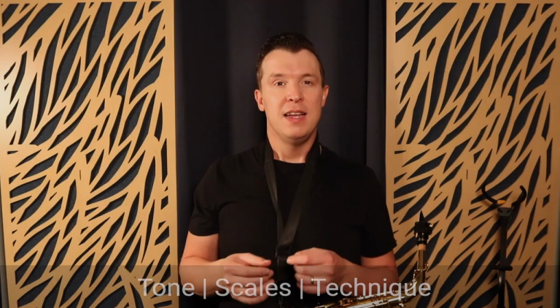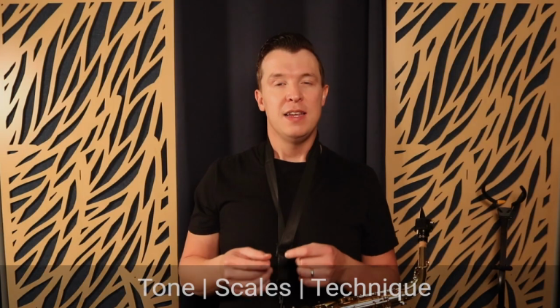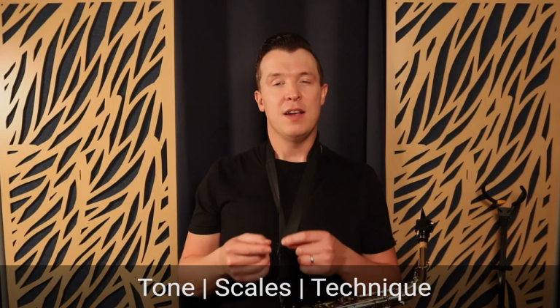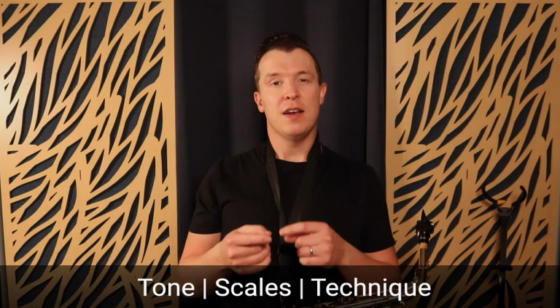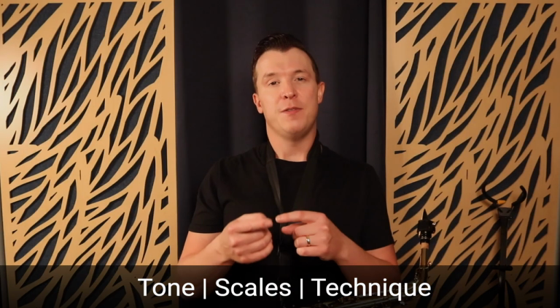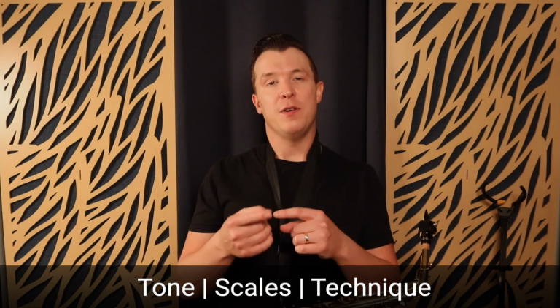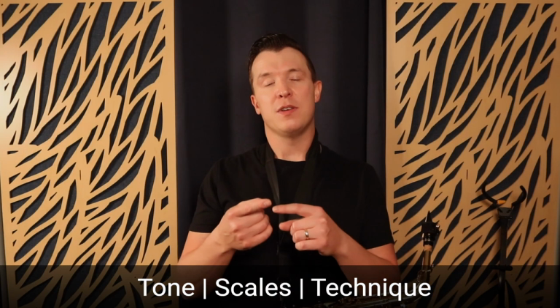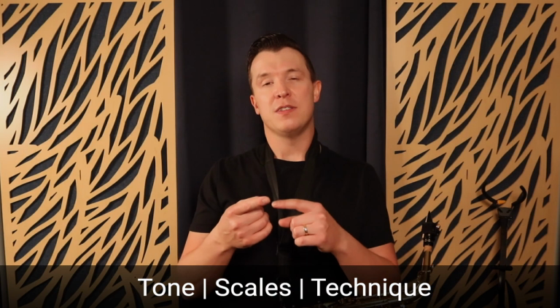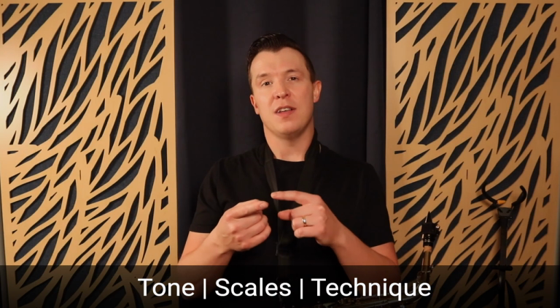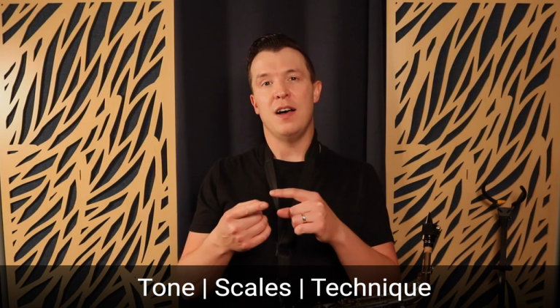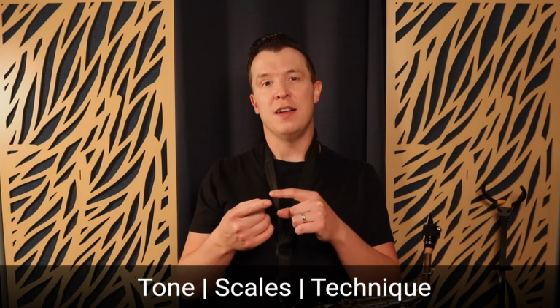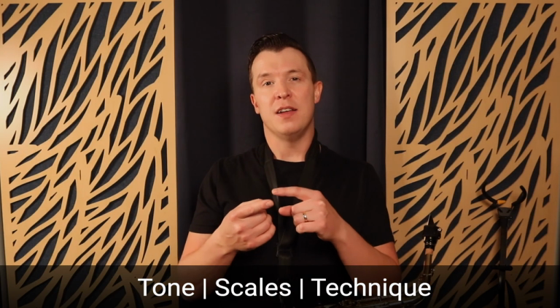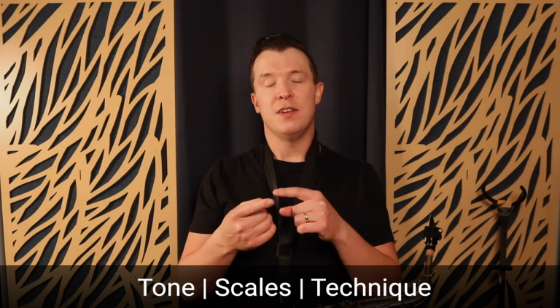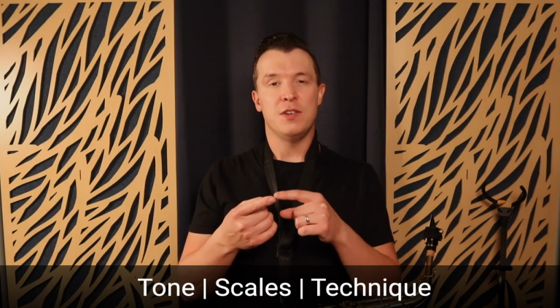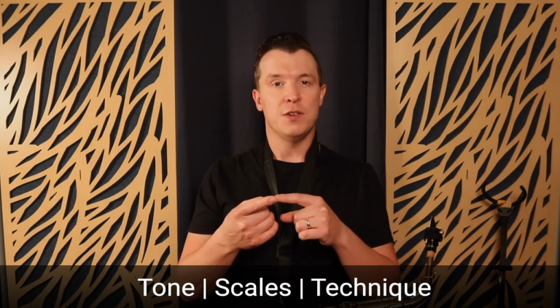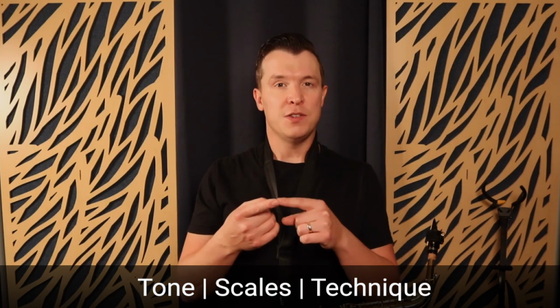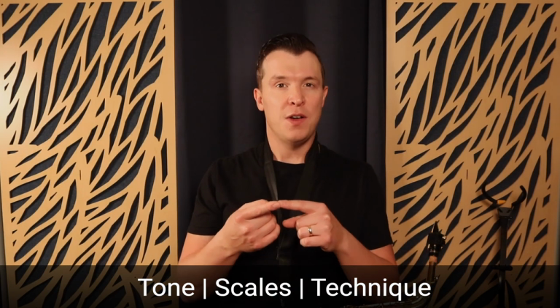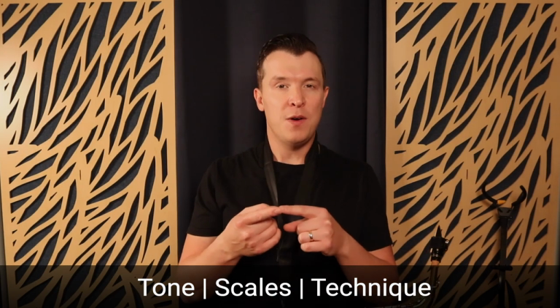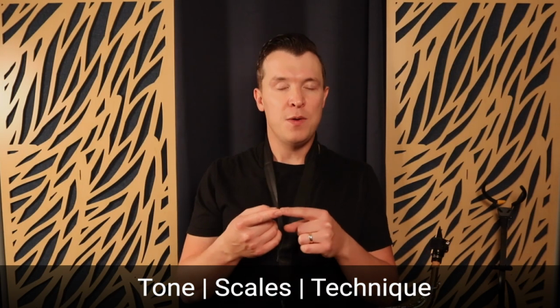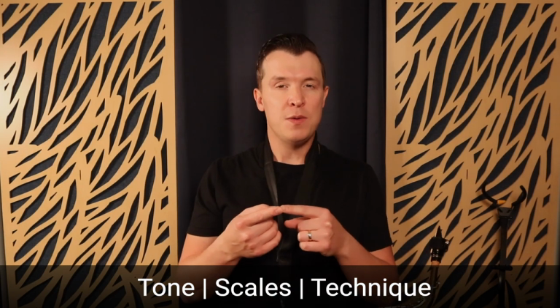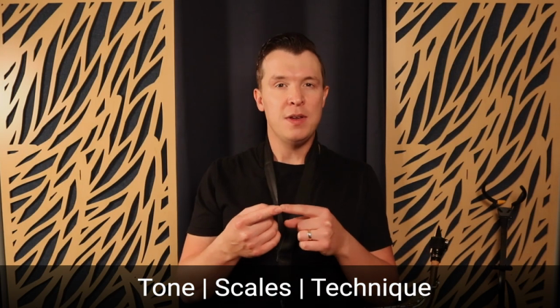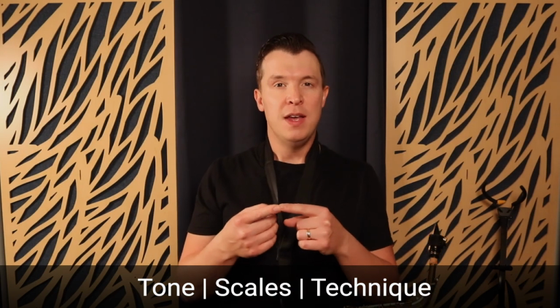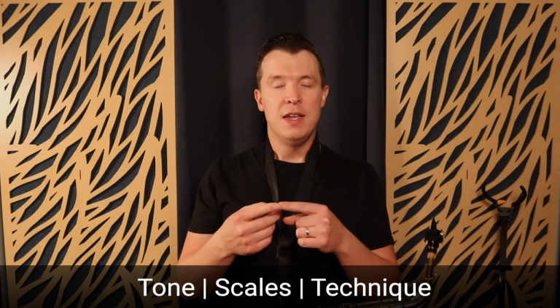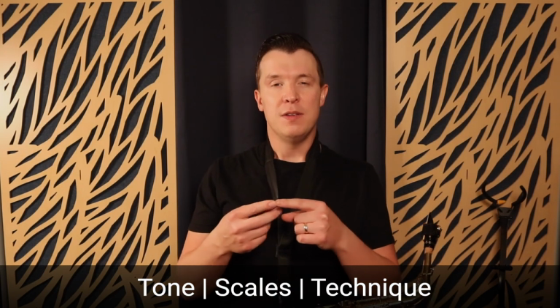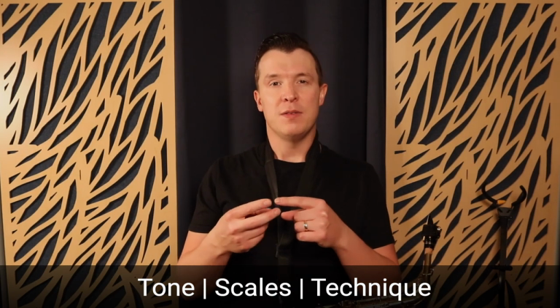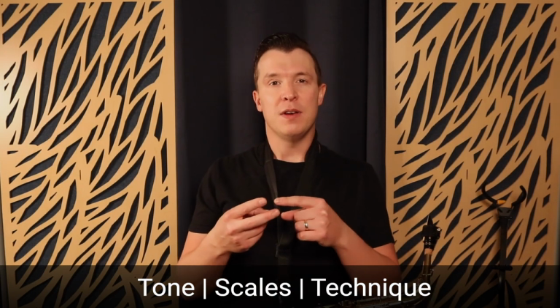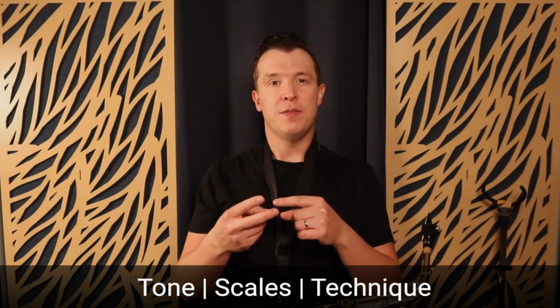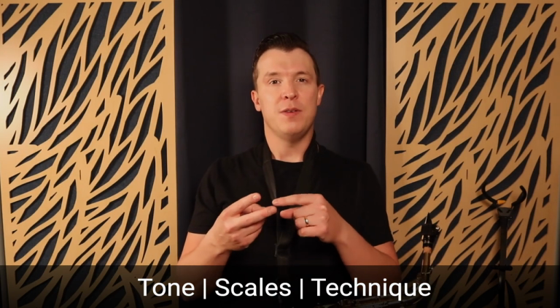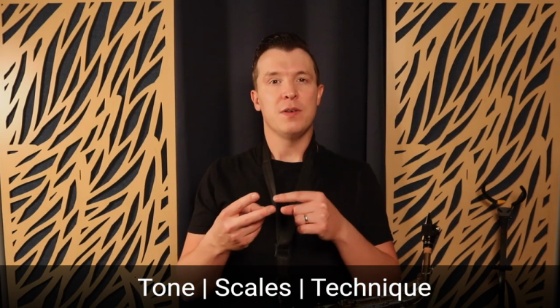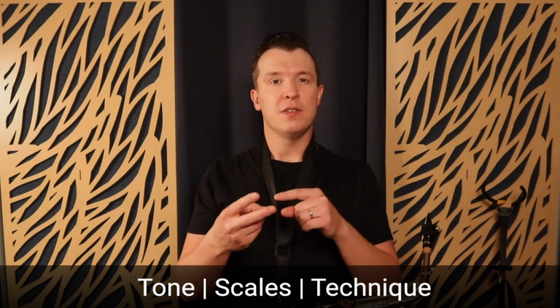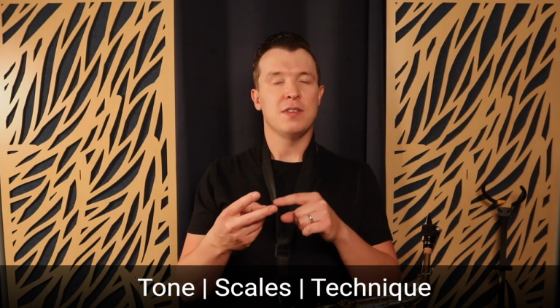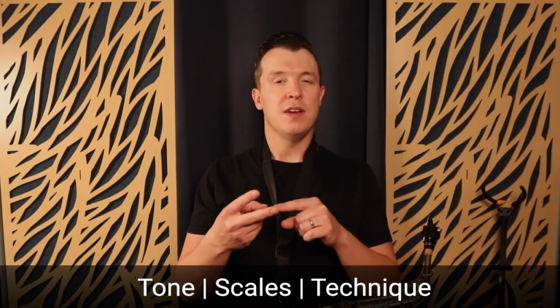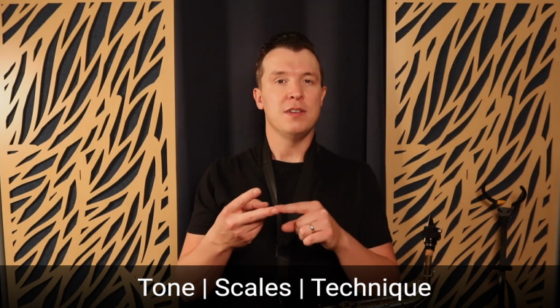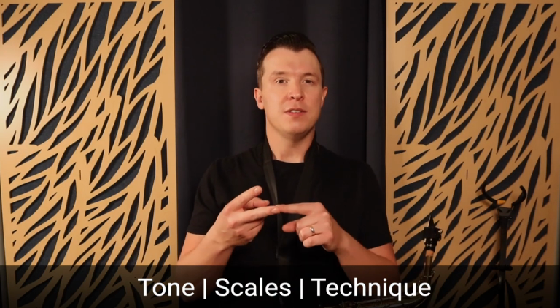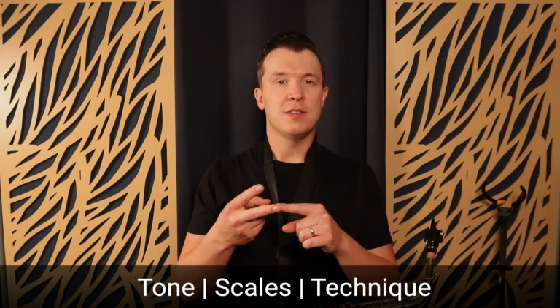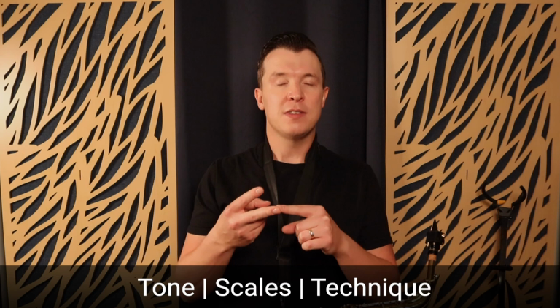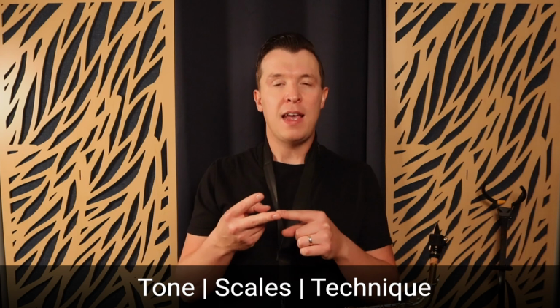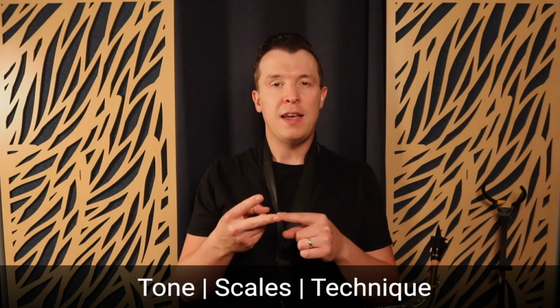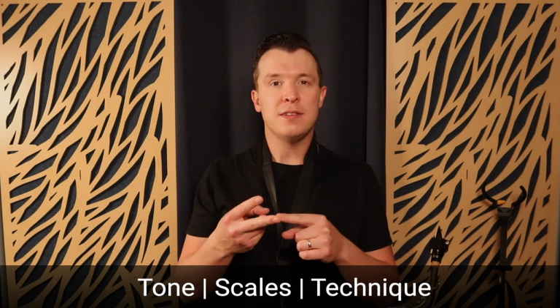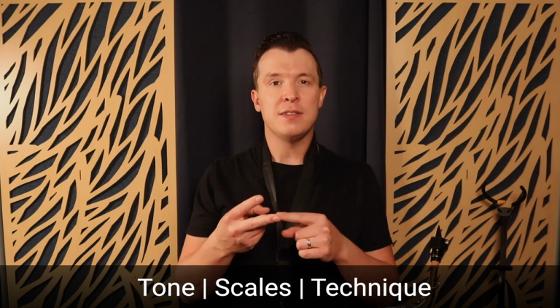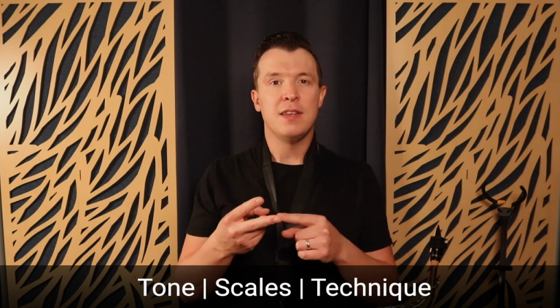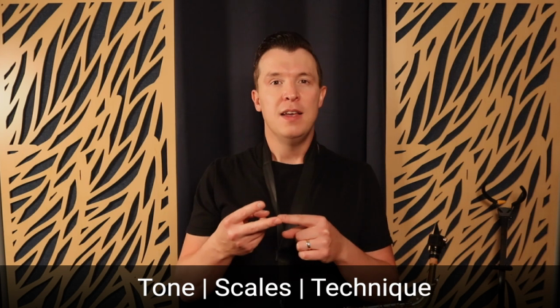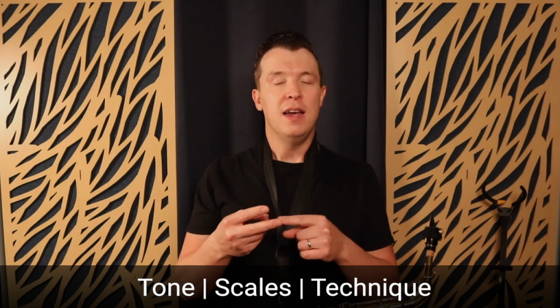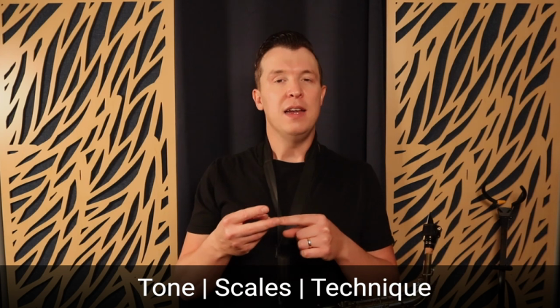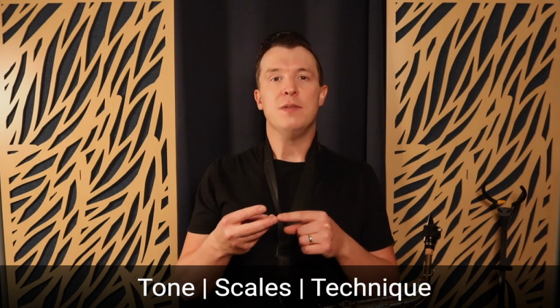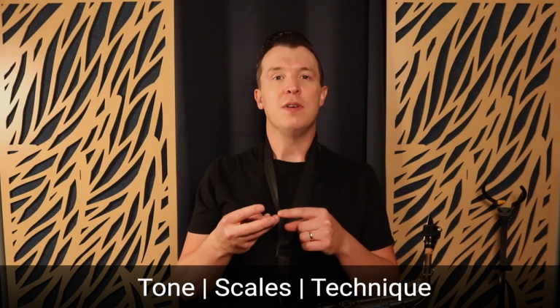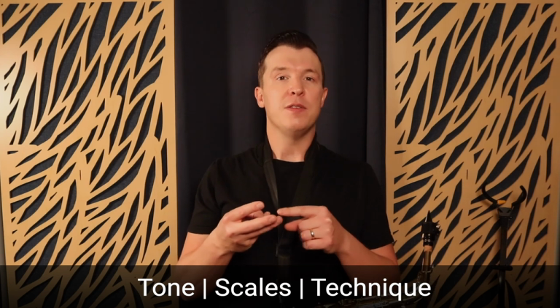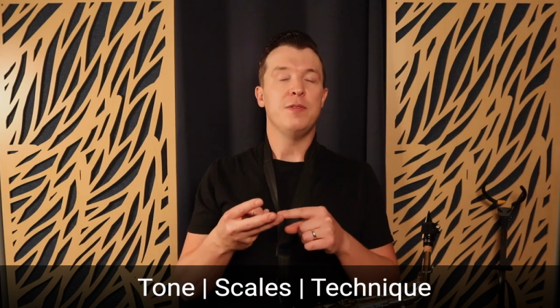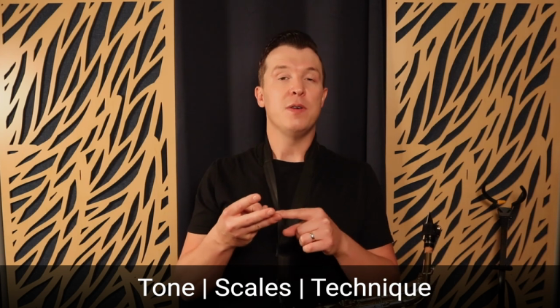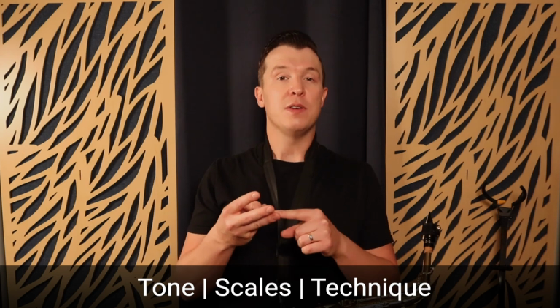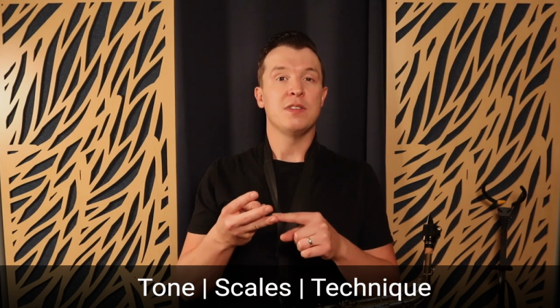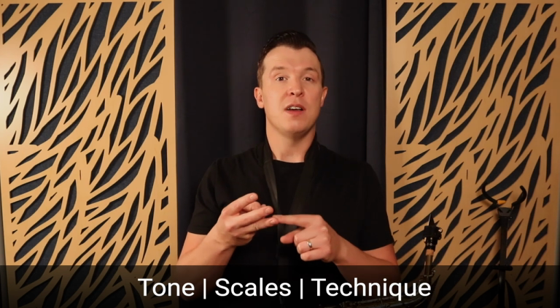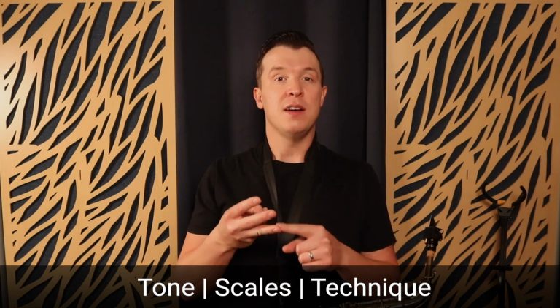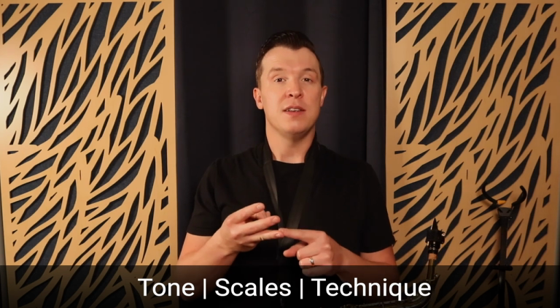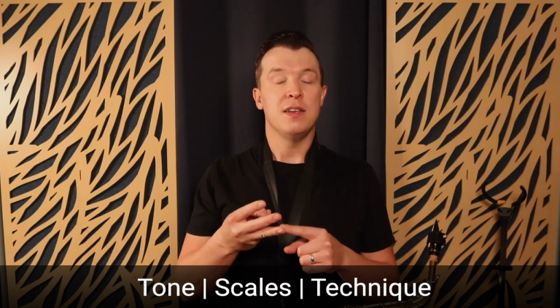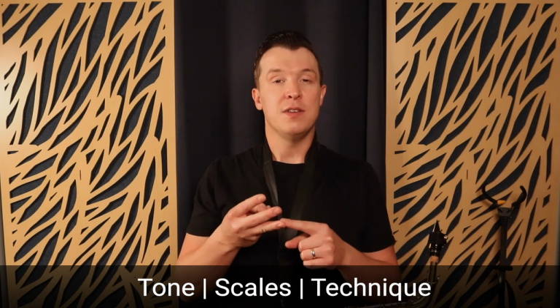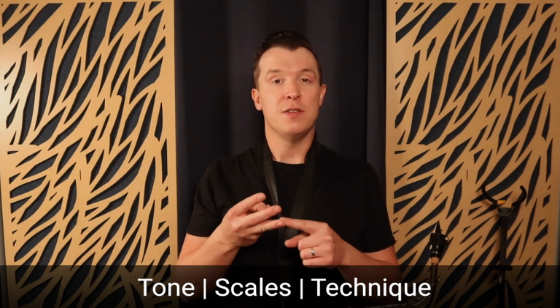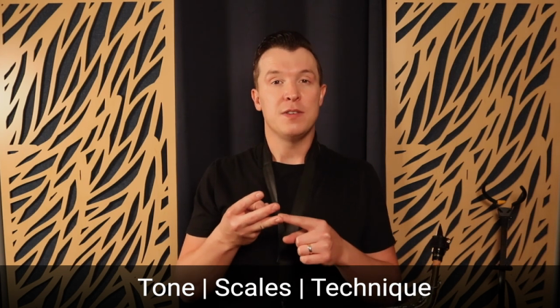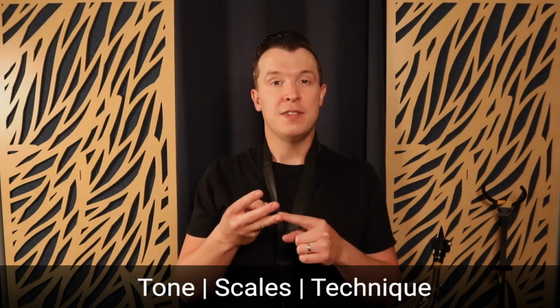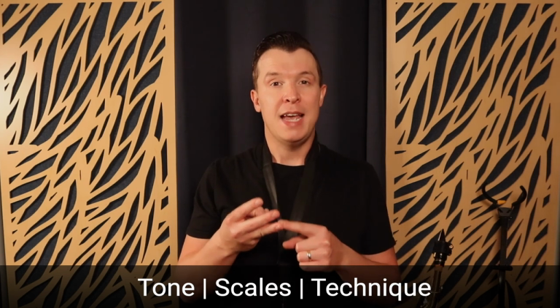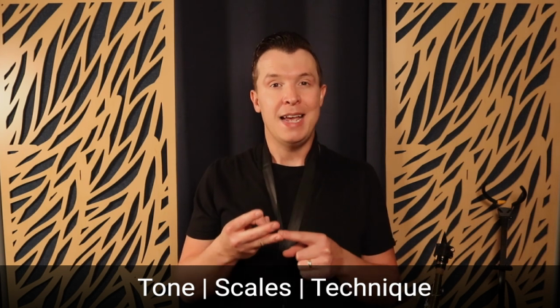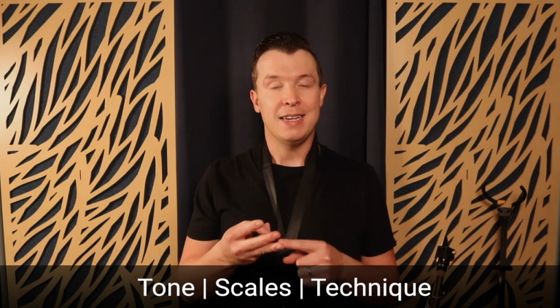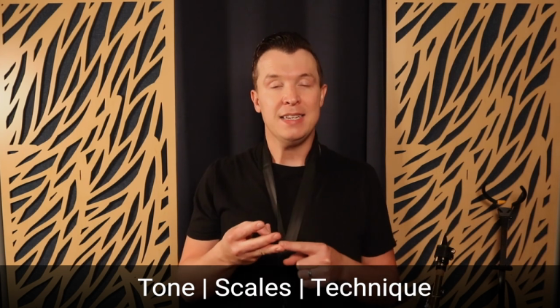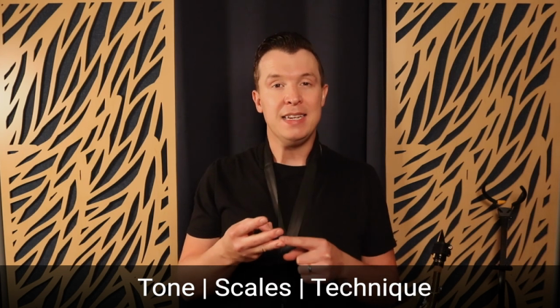You've got to focus on your tone, you've got to focus on your scales, and you've got to focus on your technique.